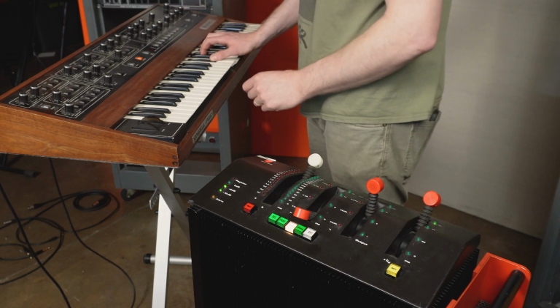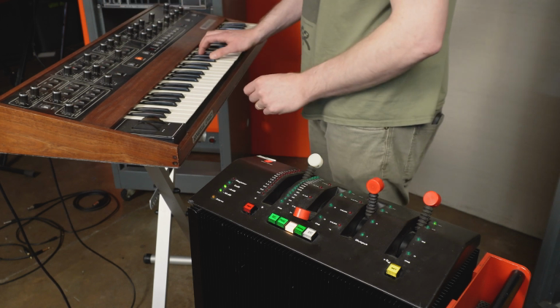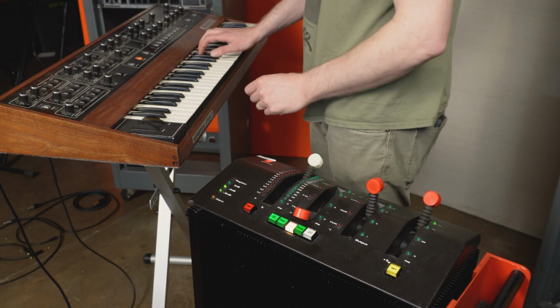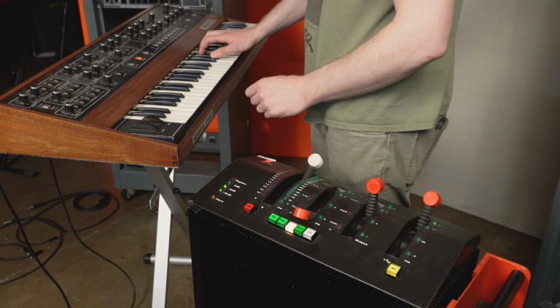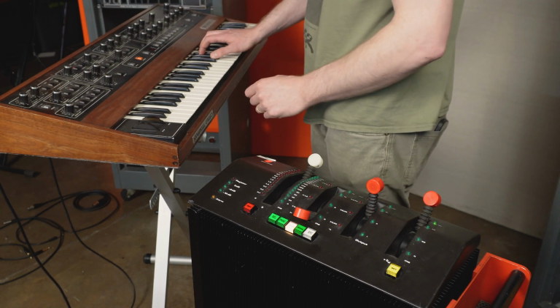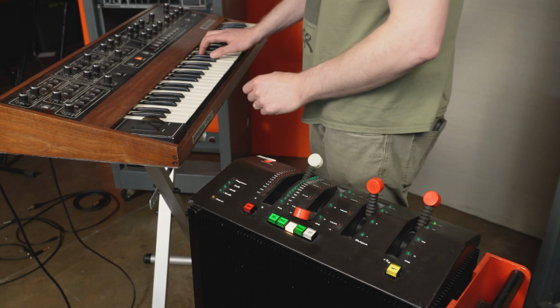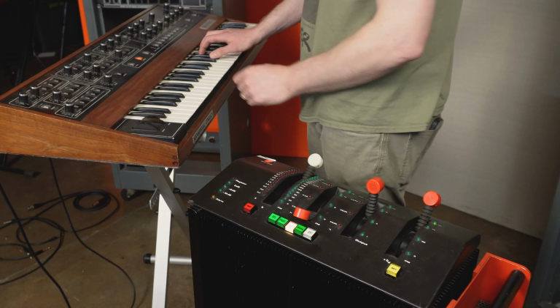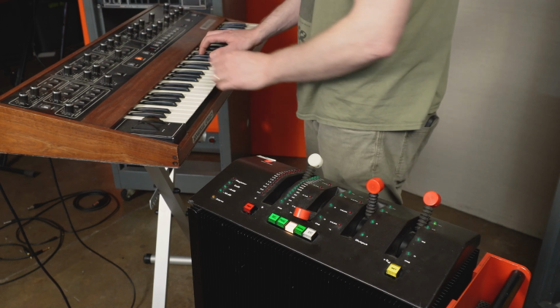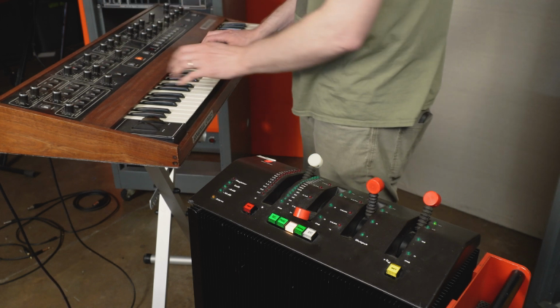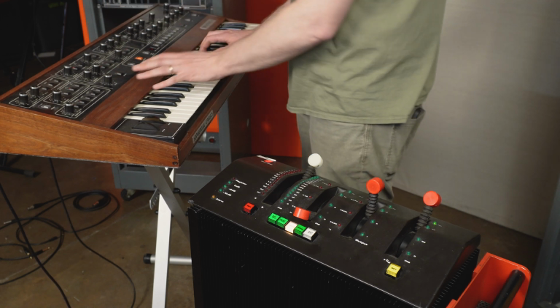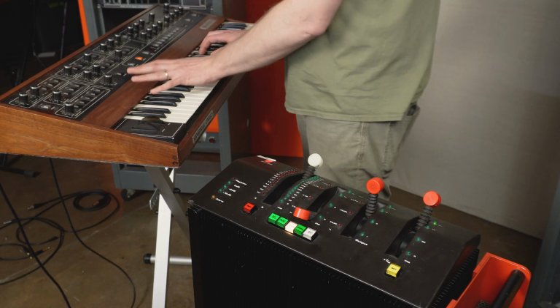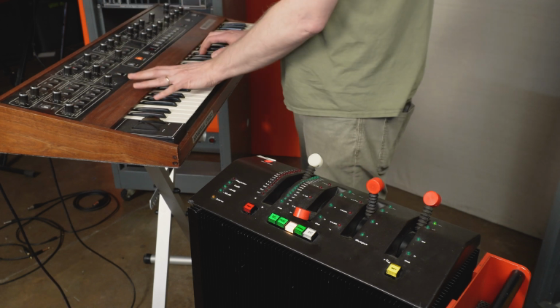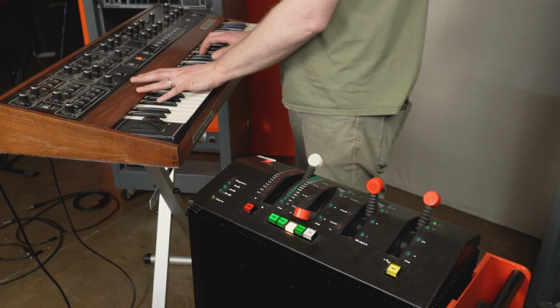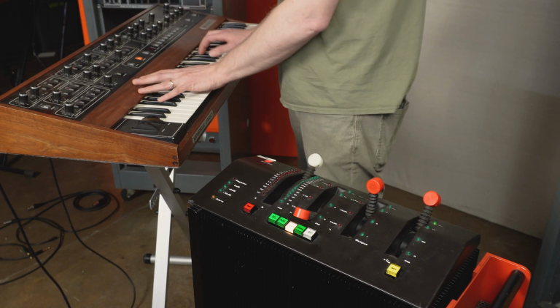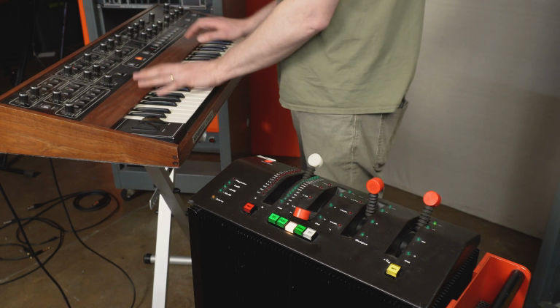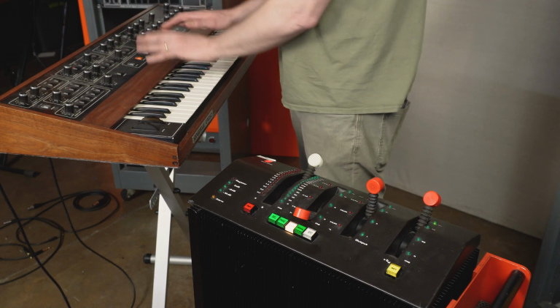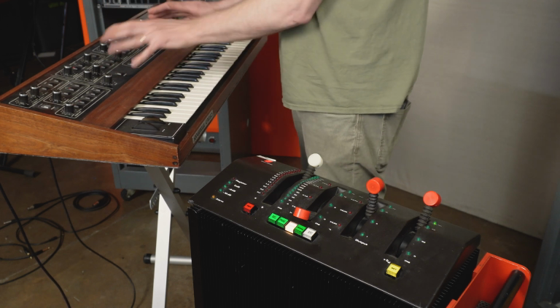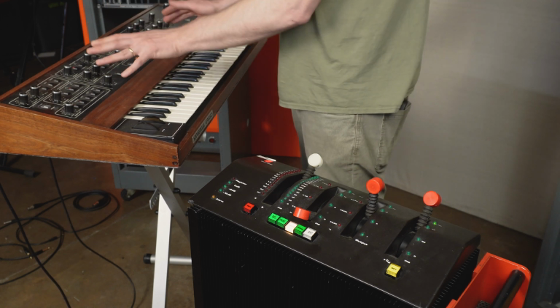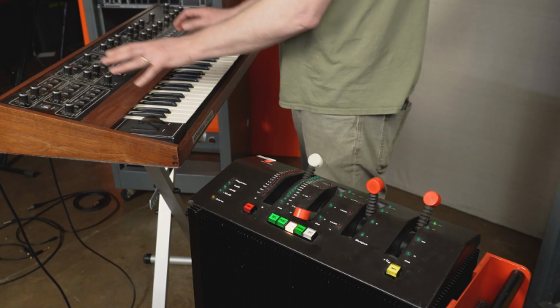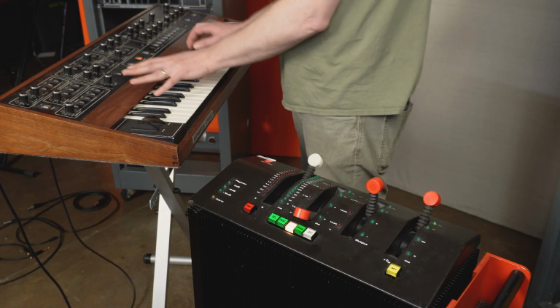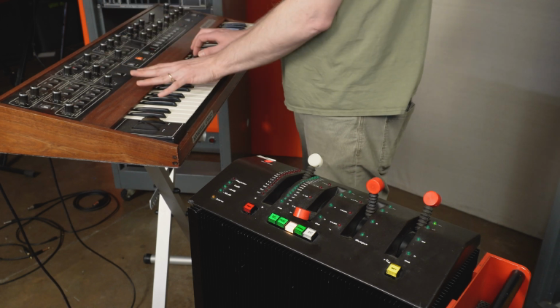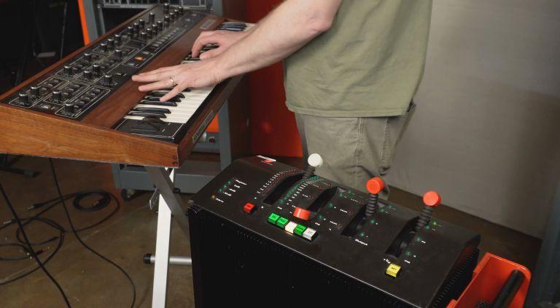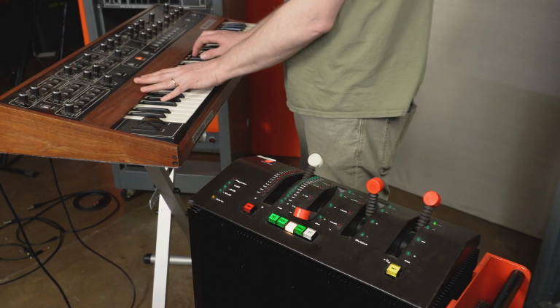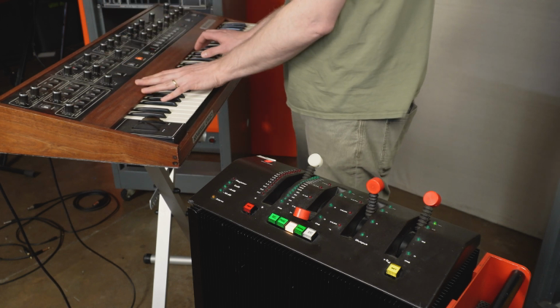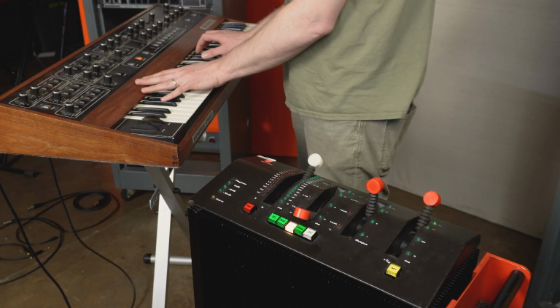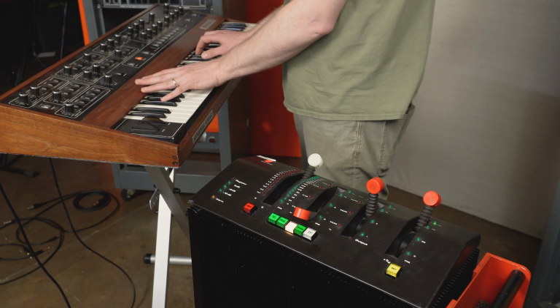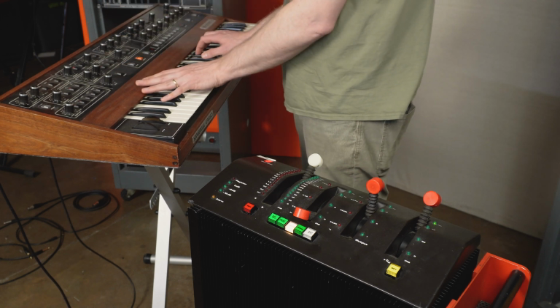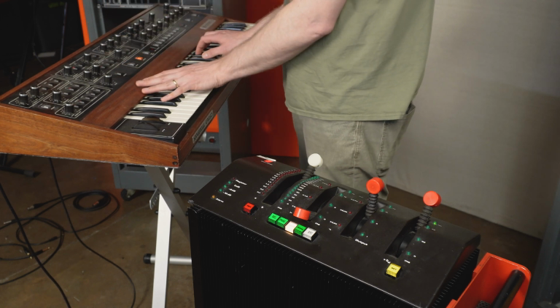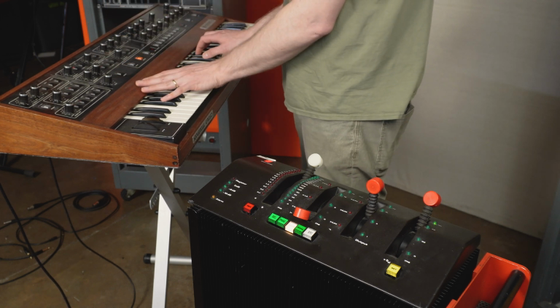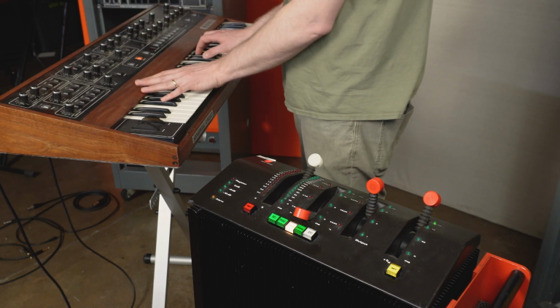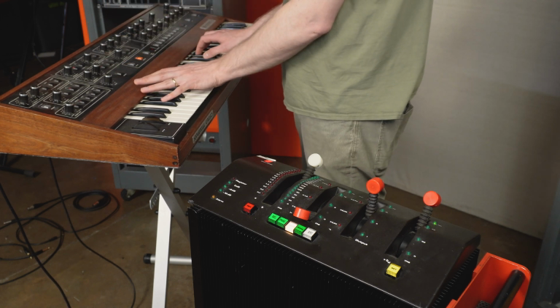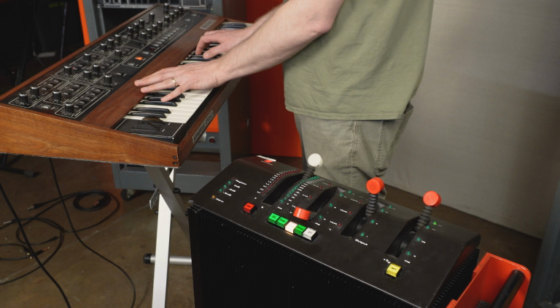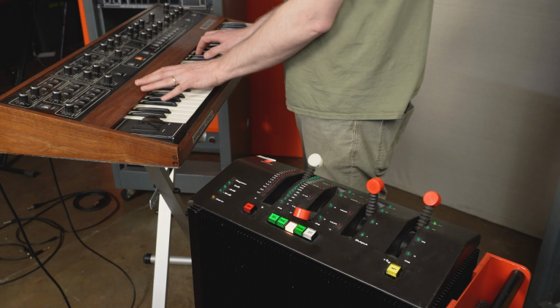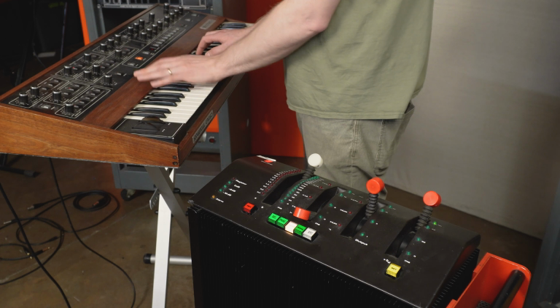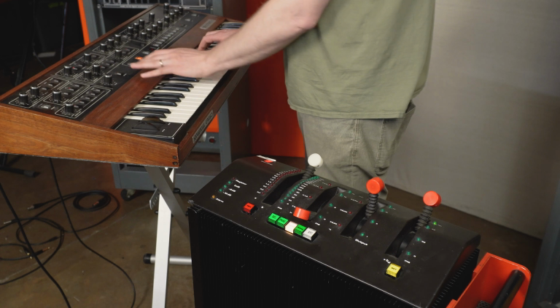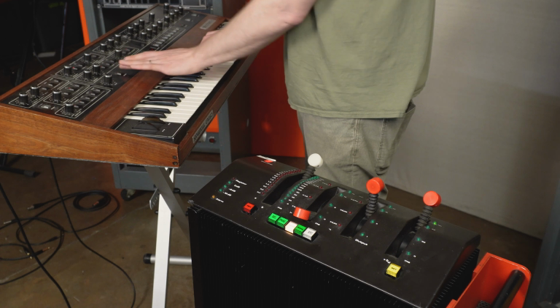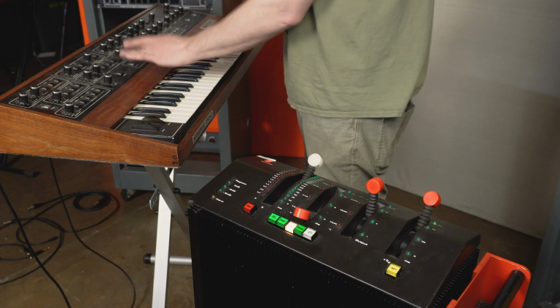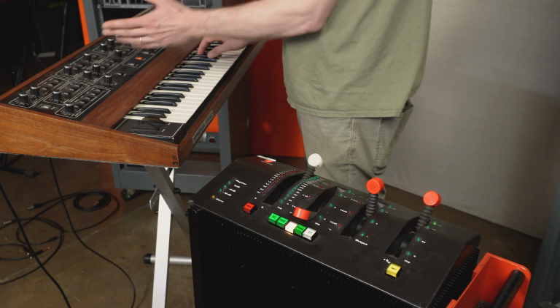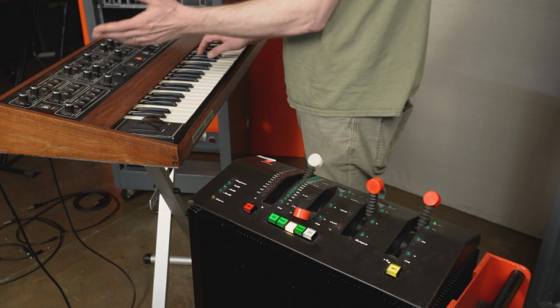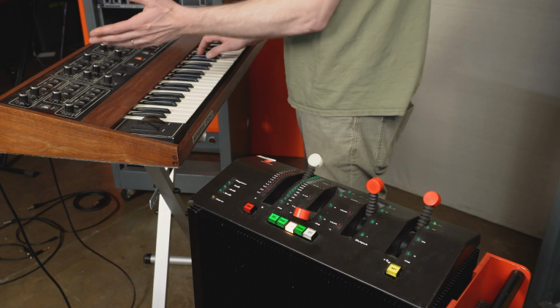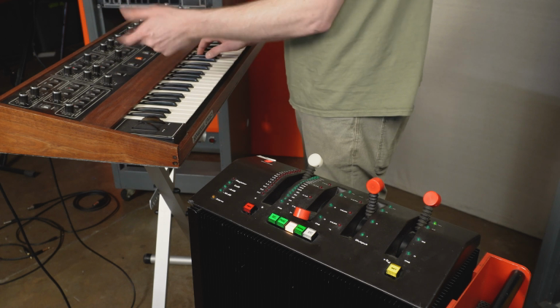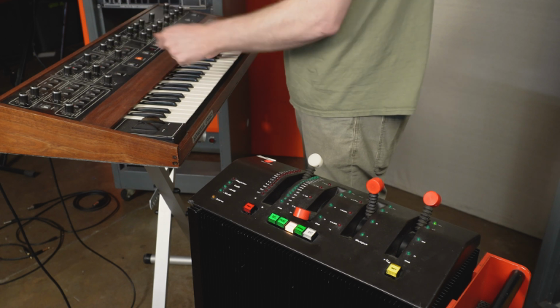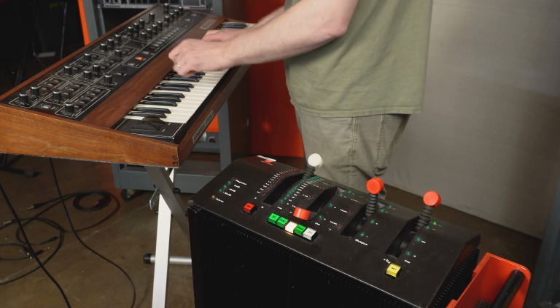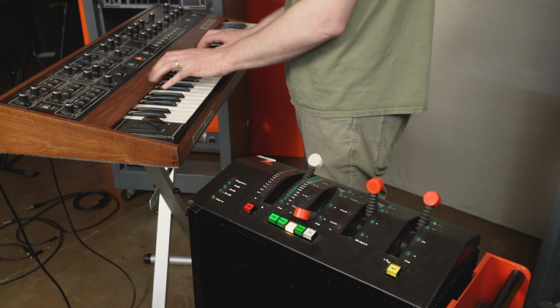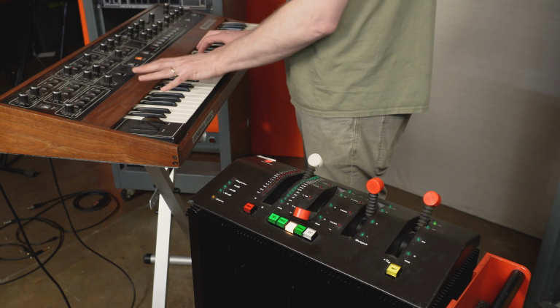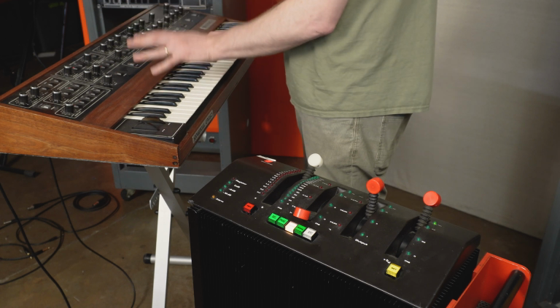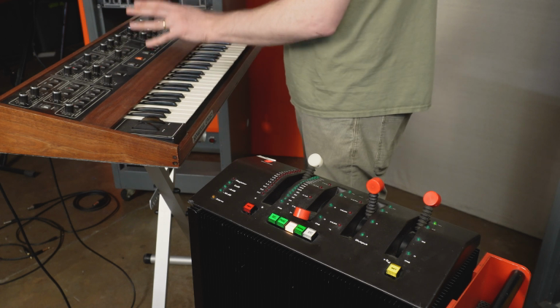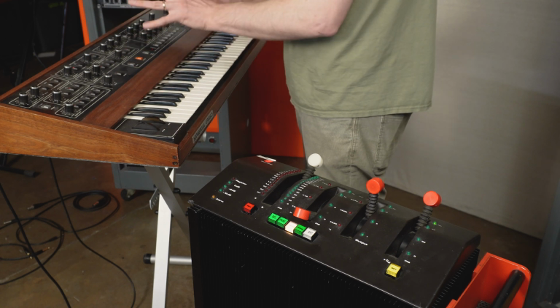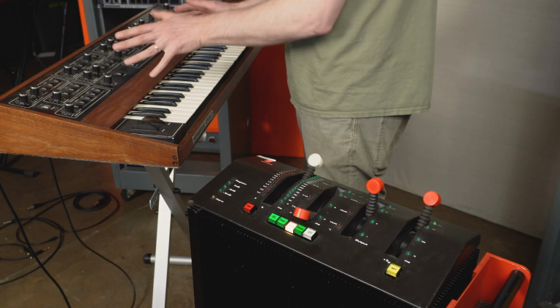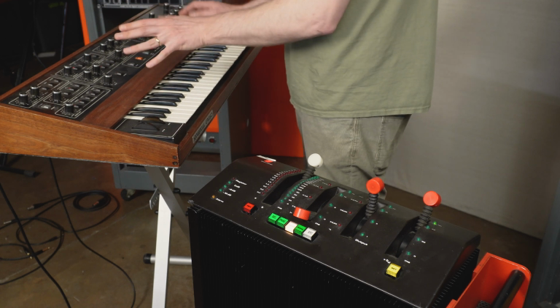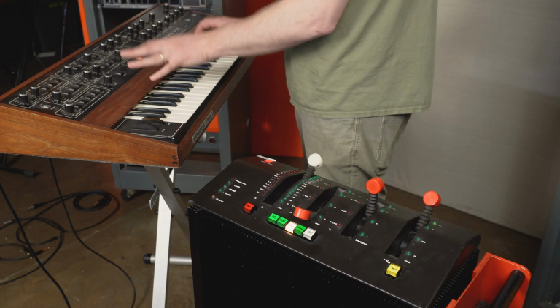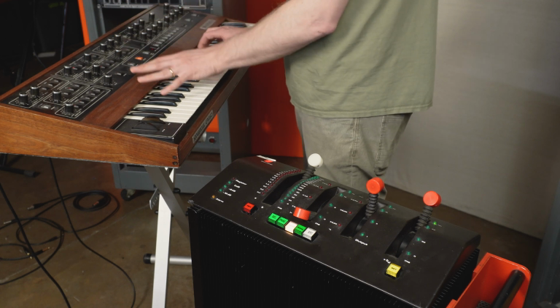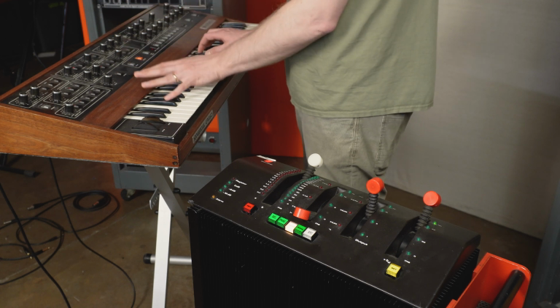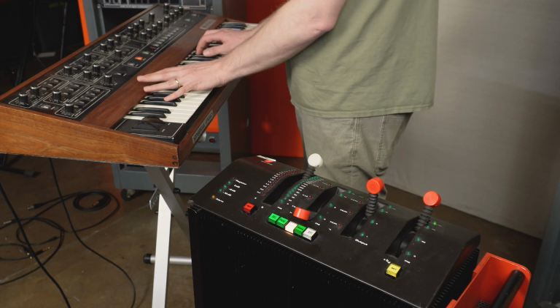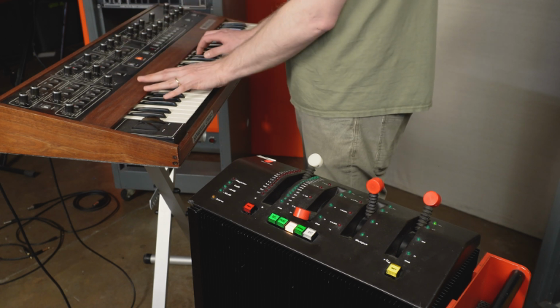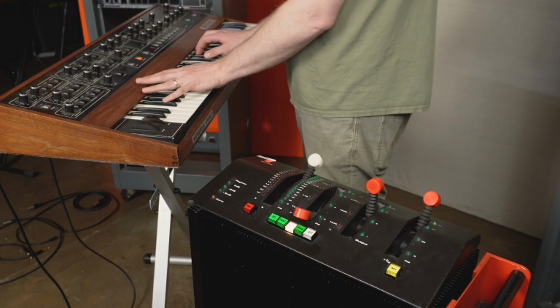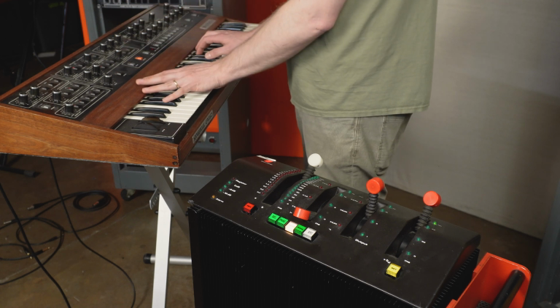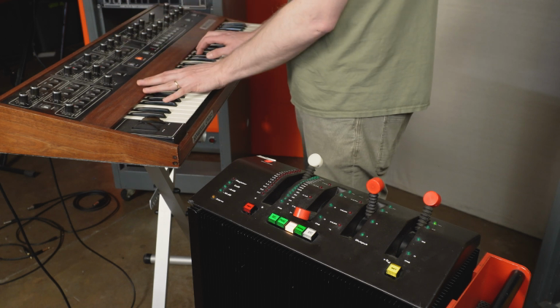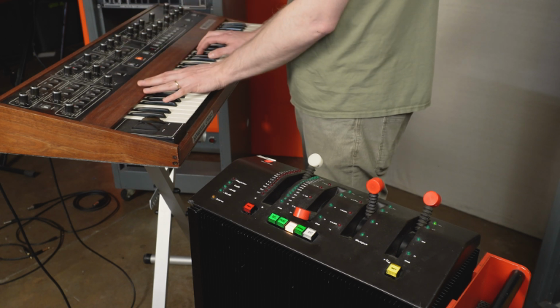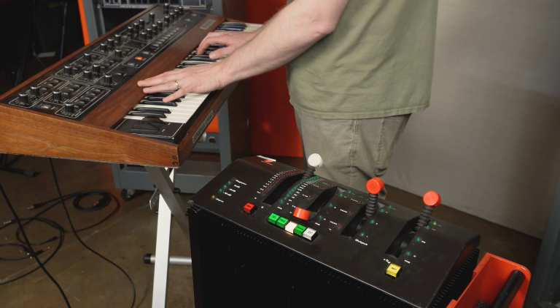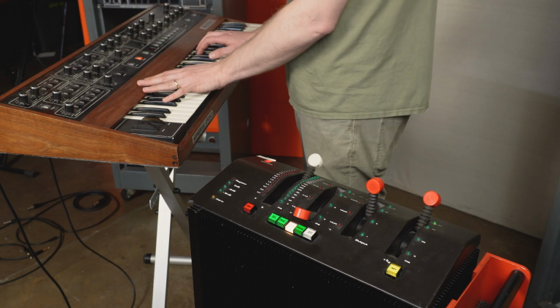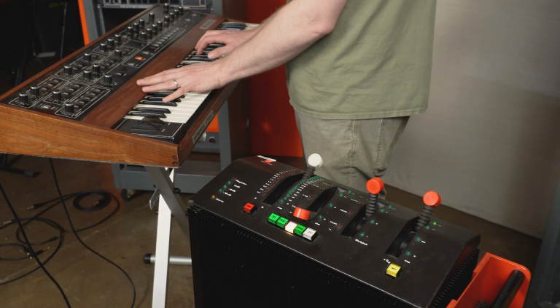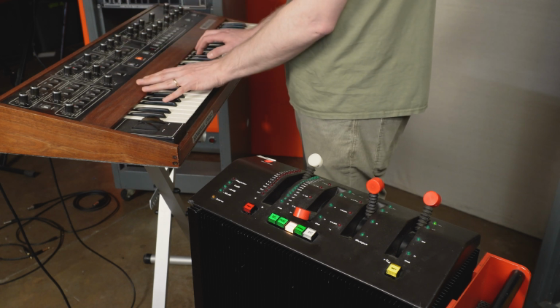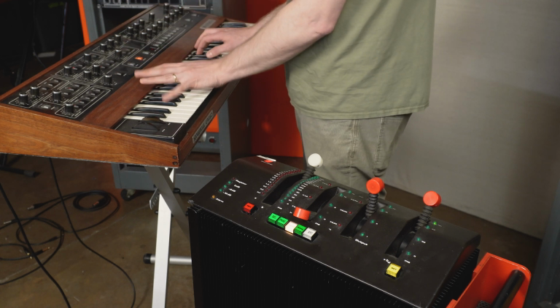Let's hear this chorus. That's really cool, because the Prophet is a monophonic output — it's a polyphonic synth, but it's only one output — so this really thickens it up.